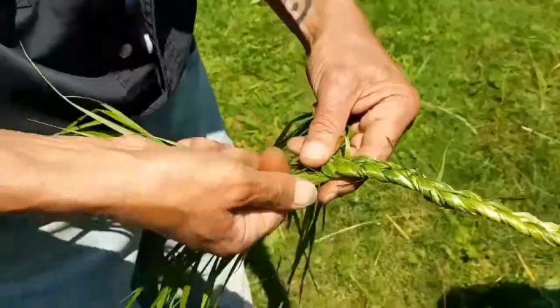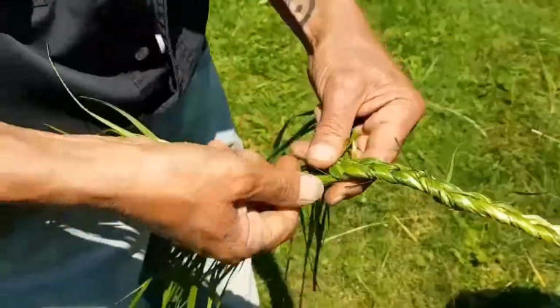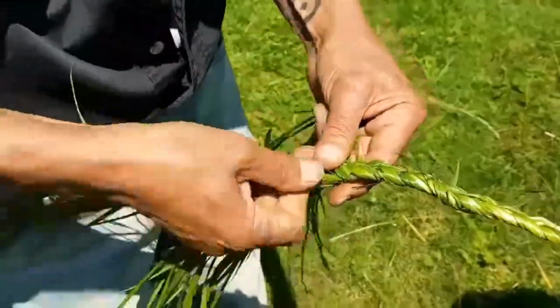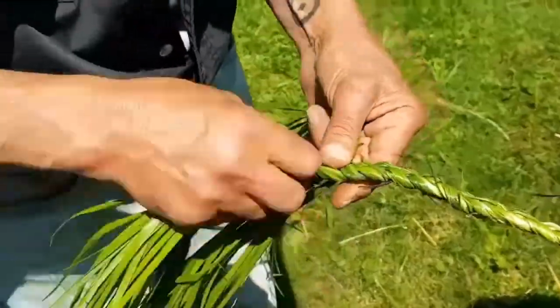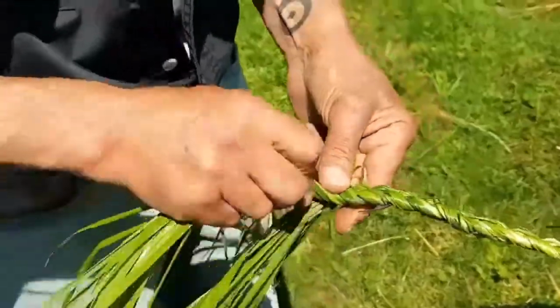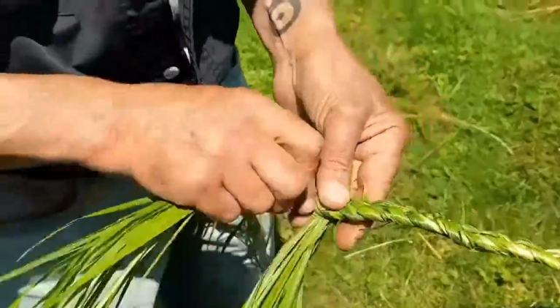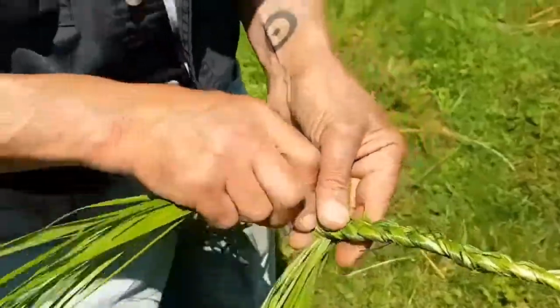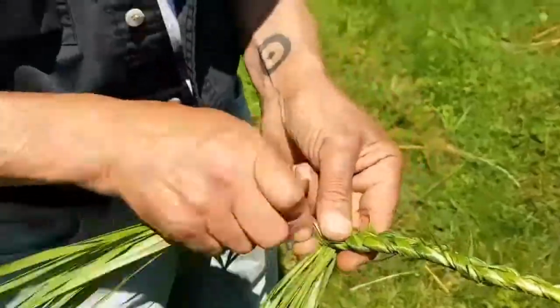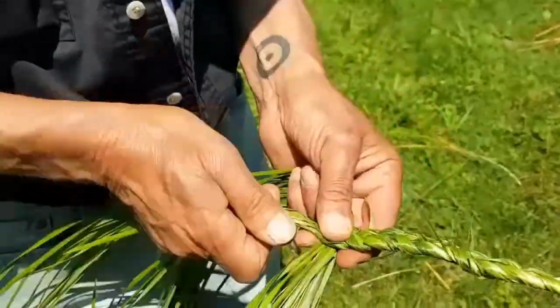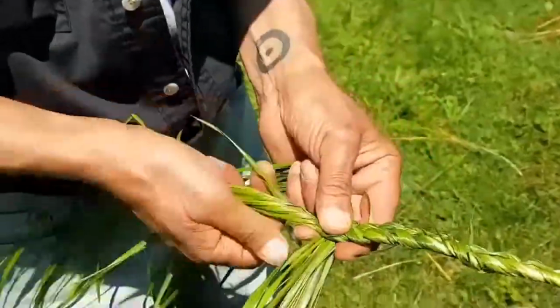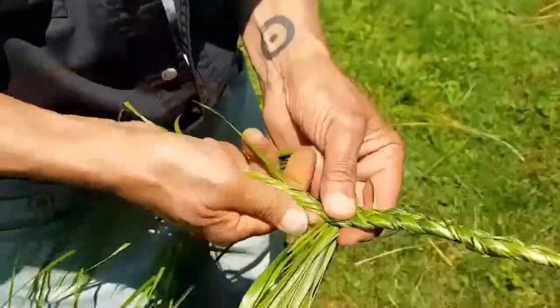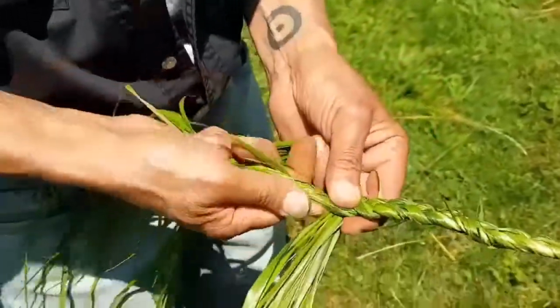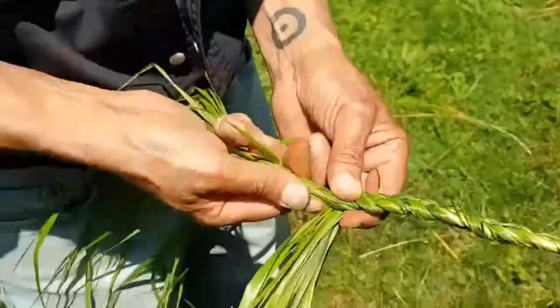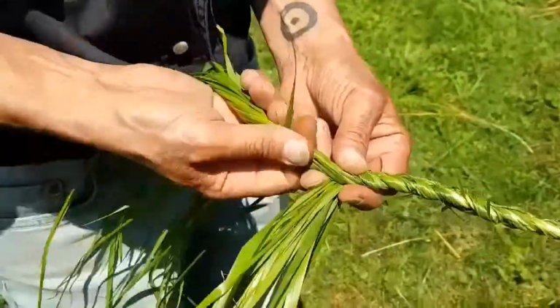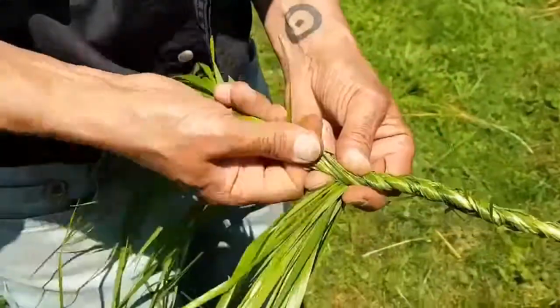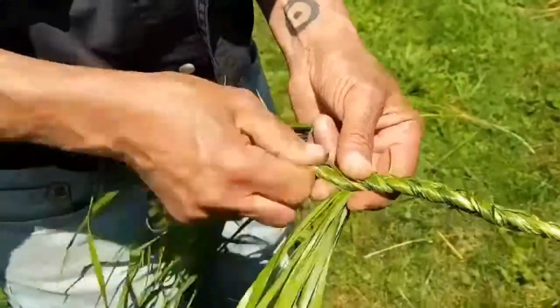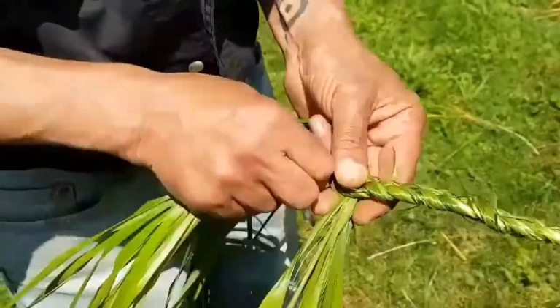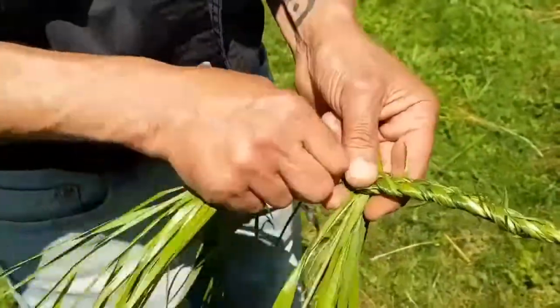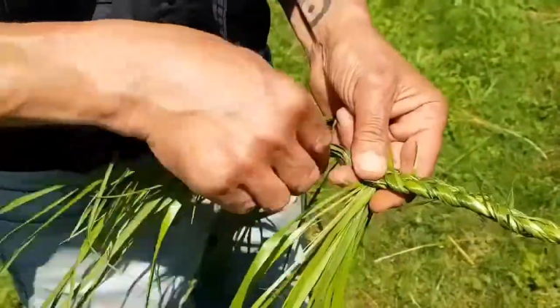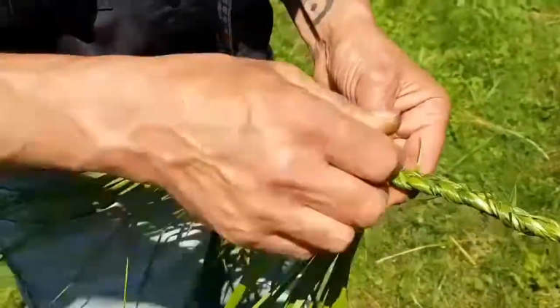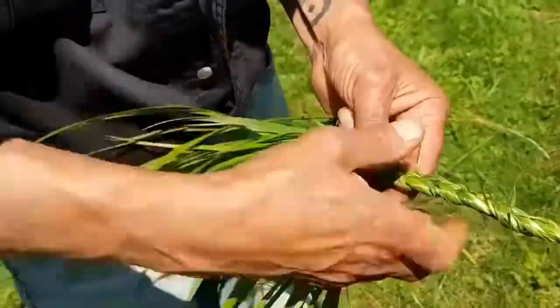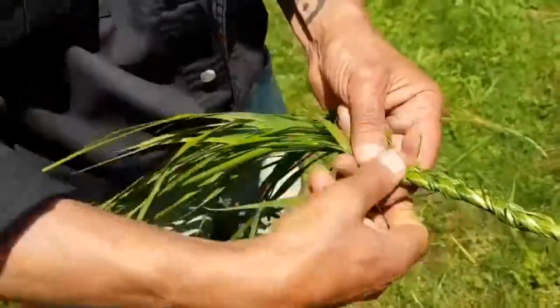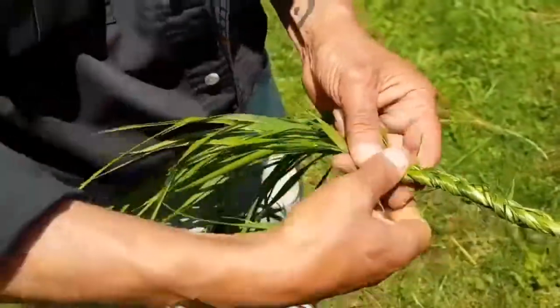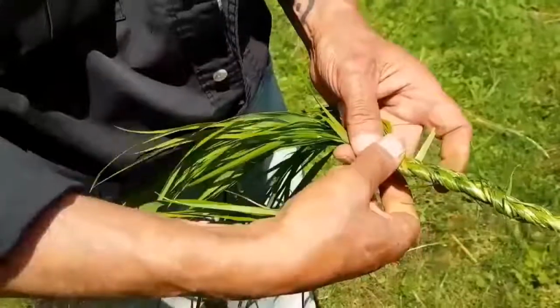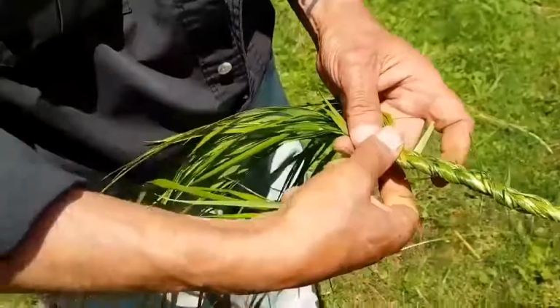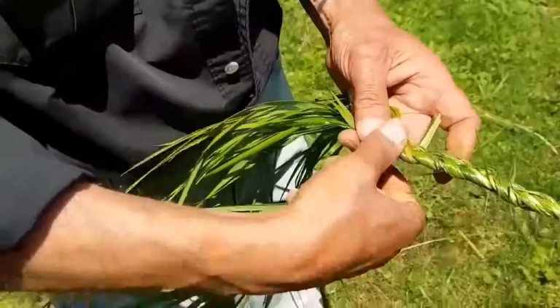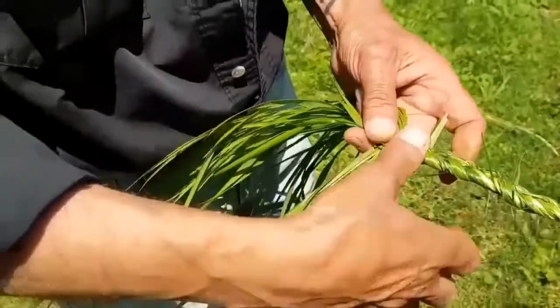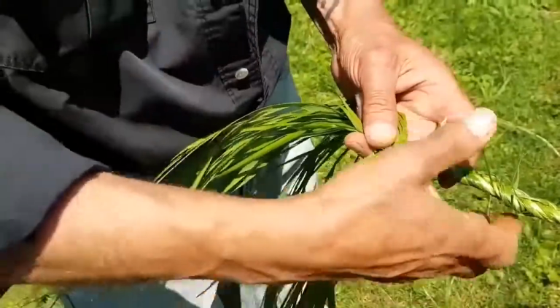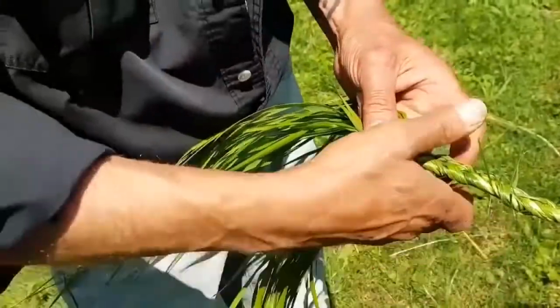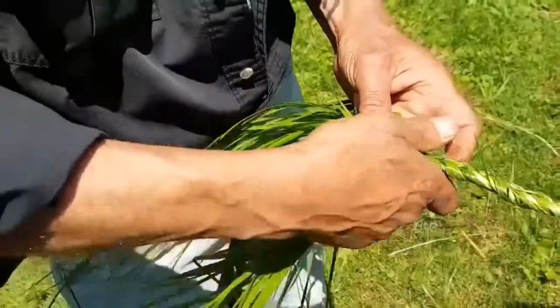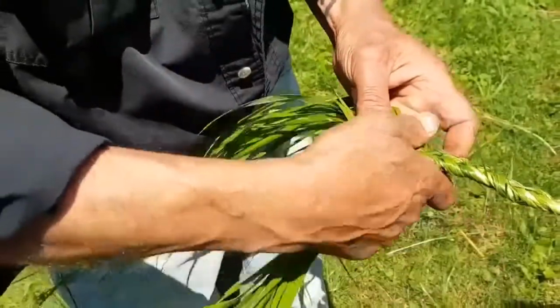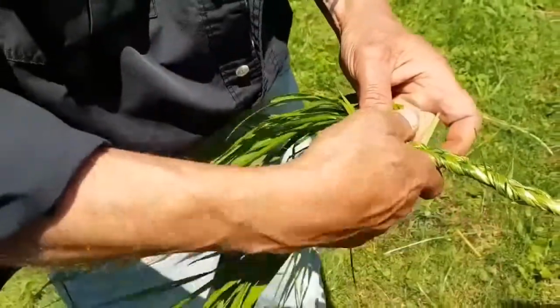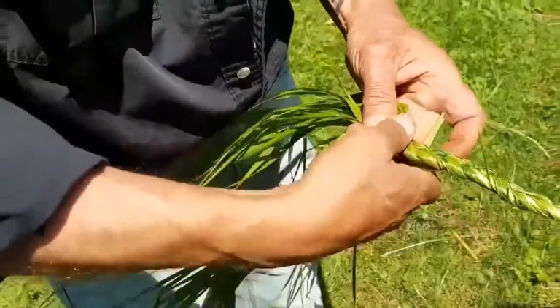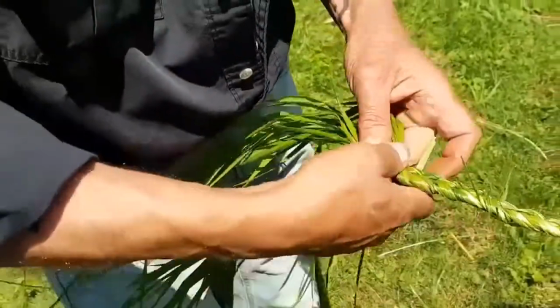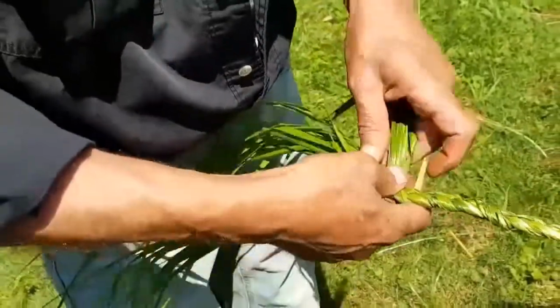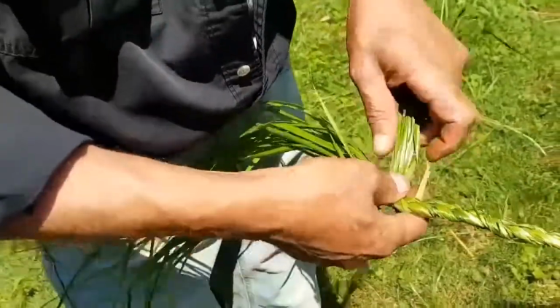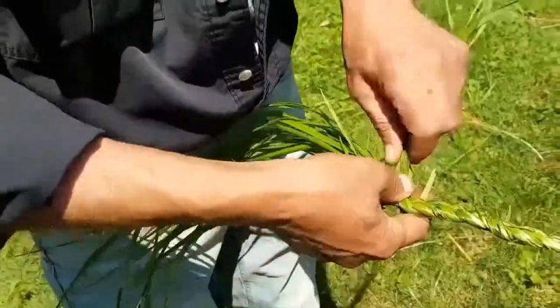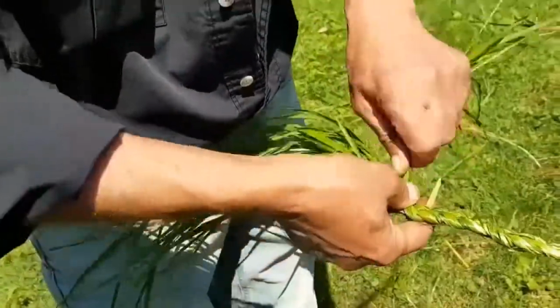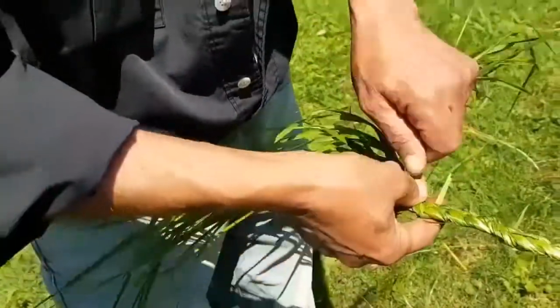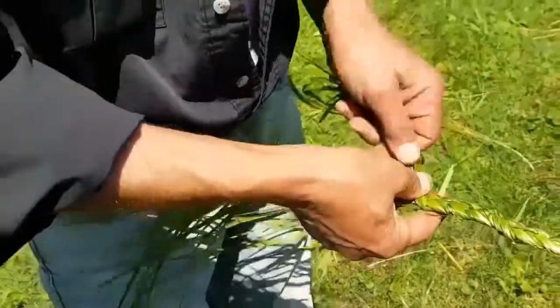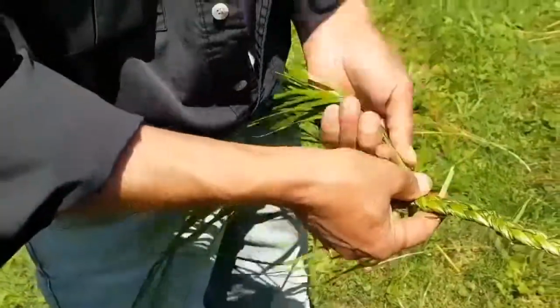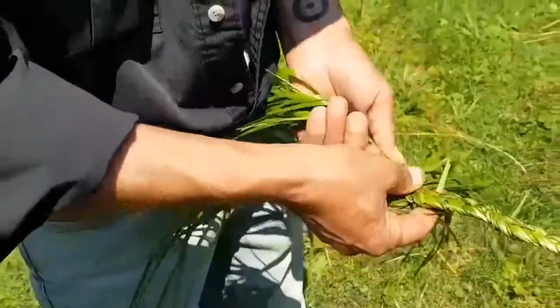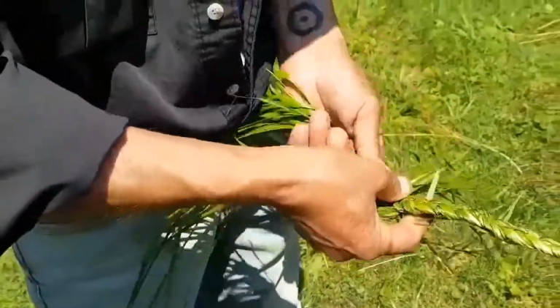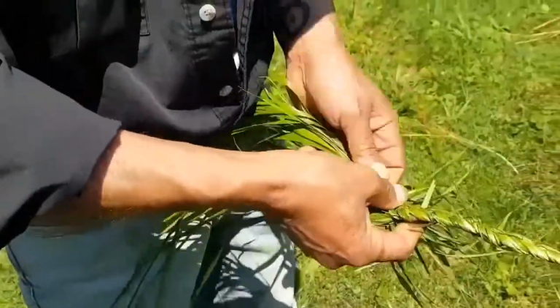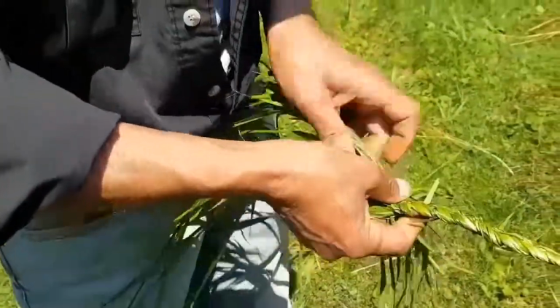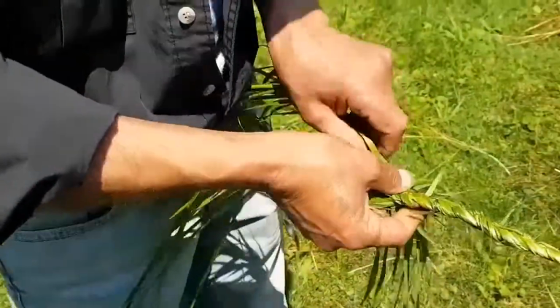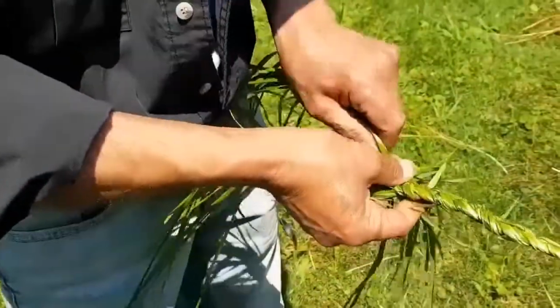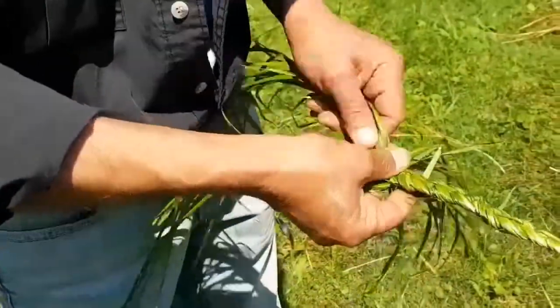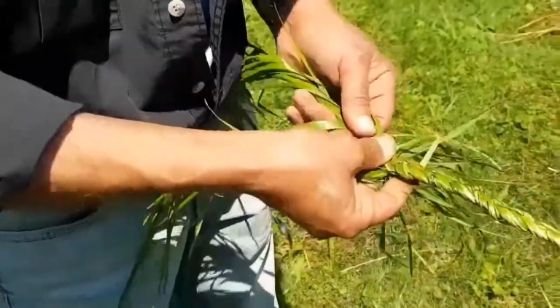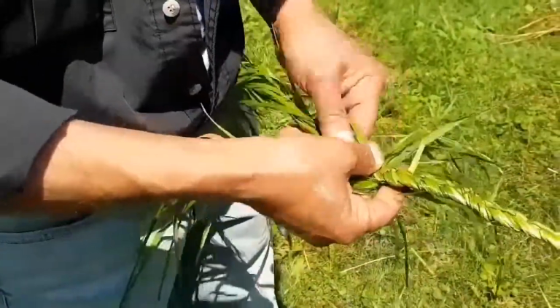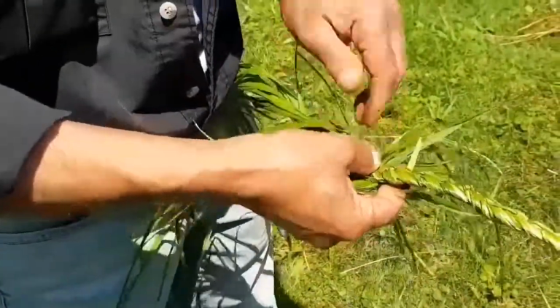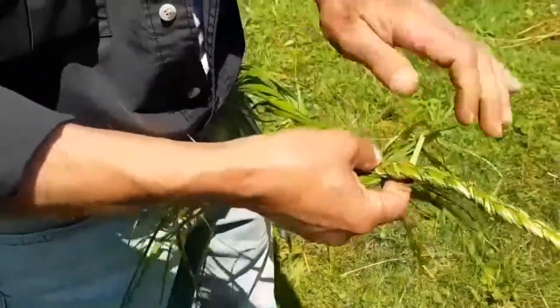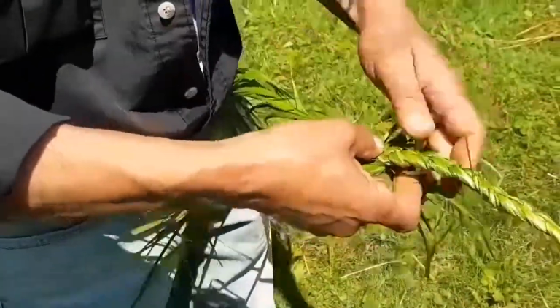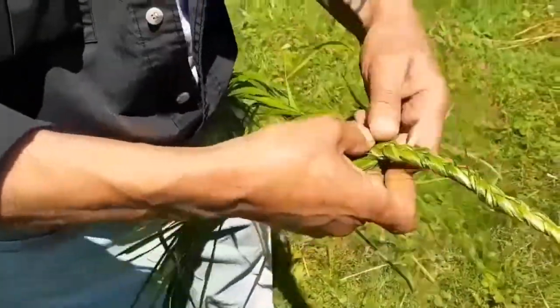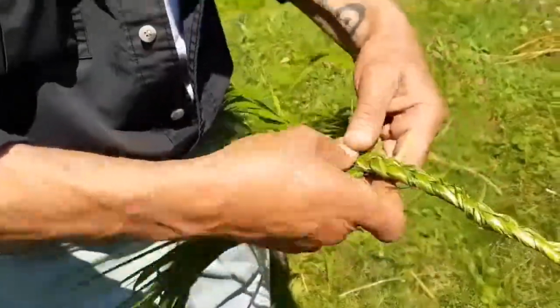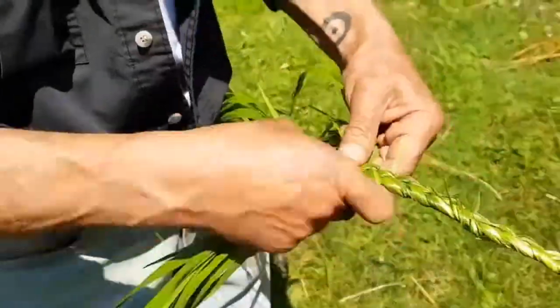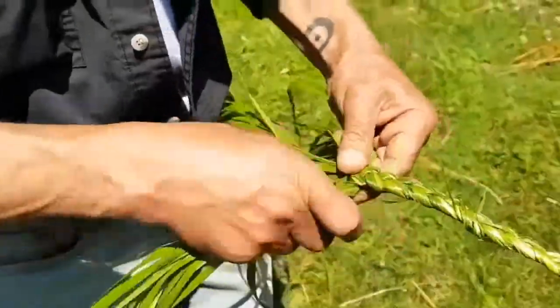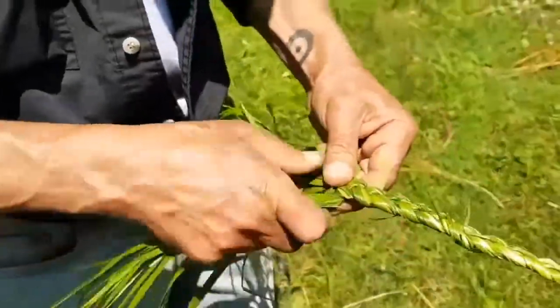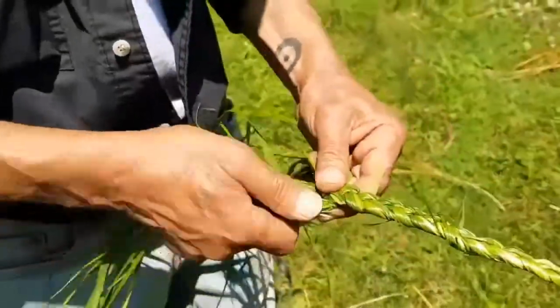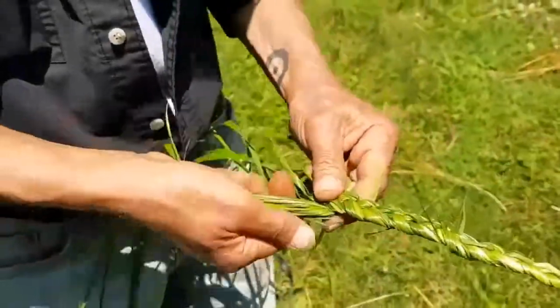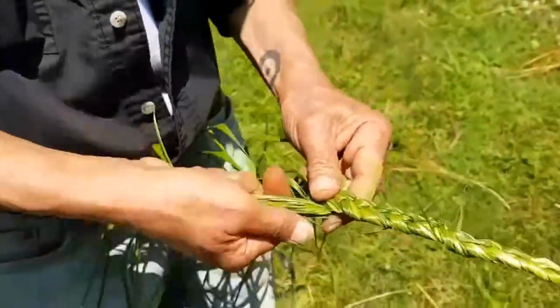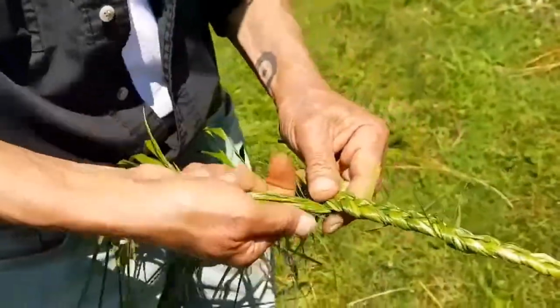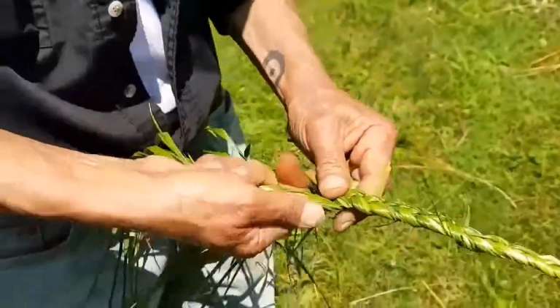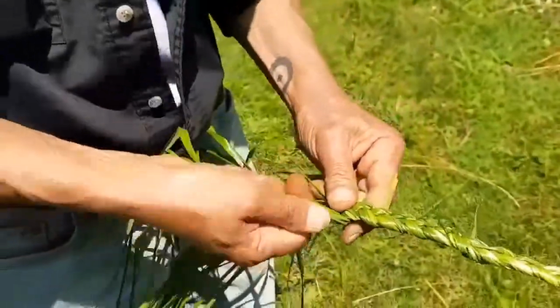There are always little pieces sticking out along the way and that's fine. Once it dries, you just snip them off with scissors.